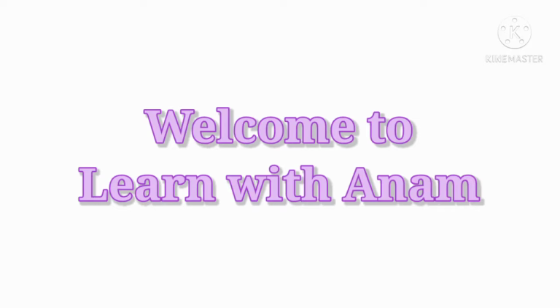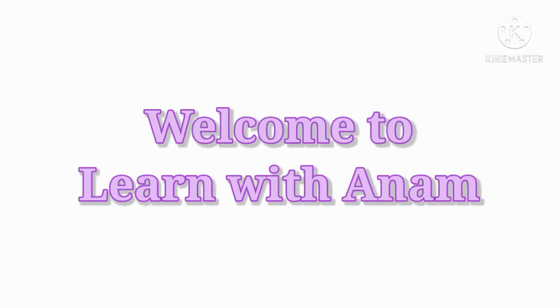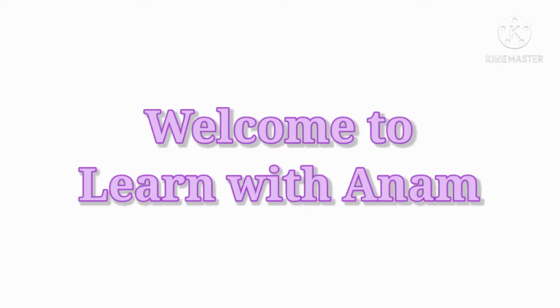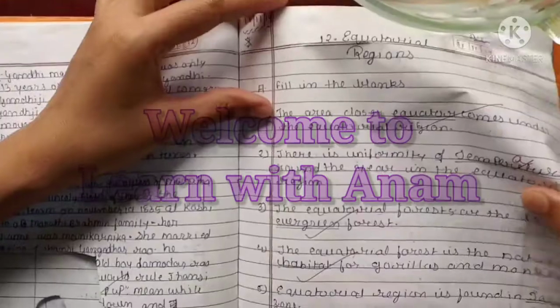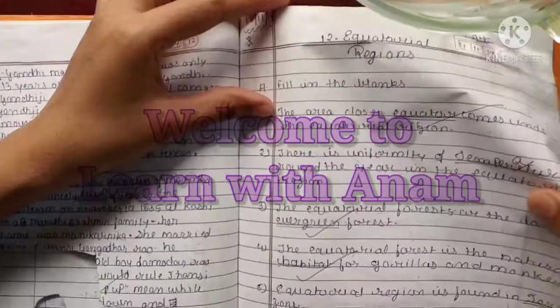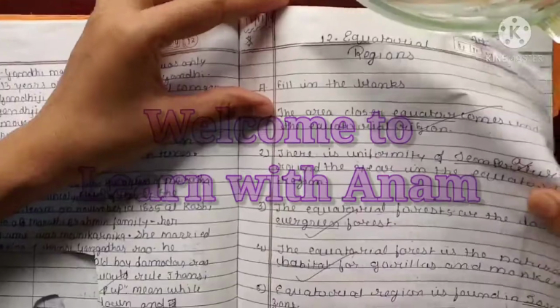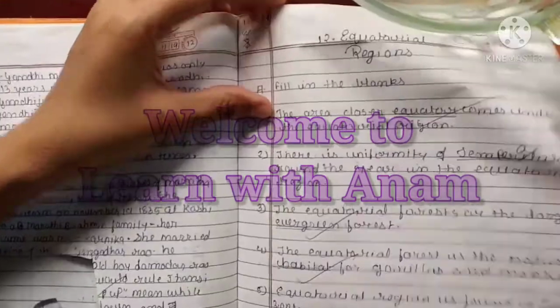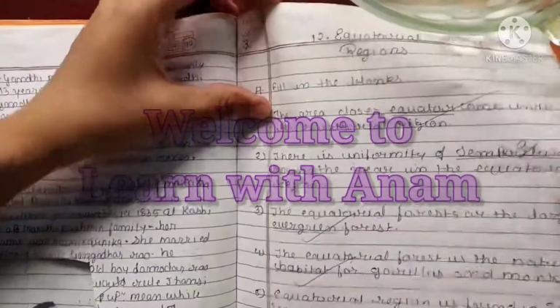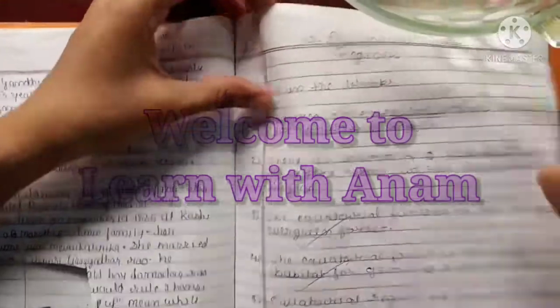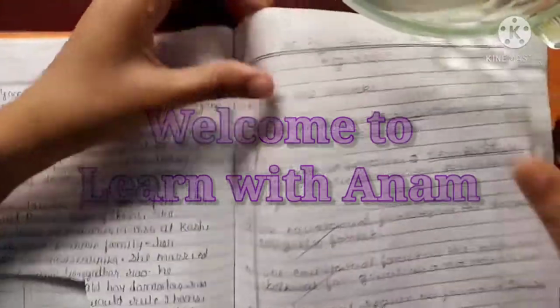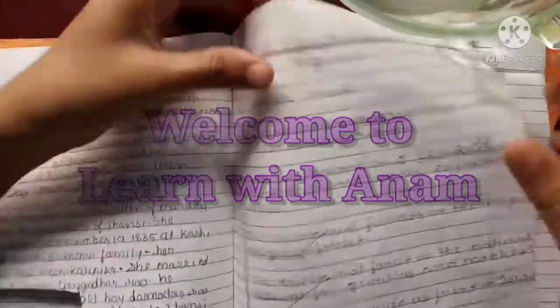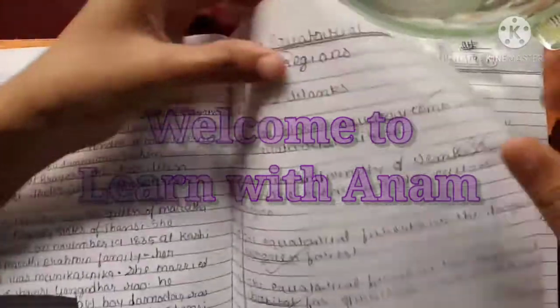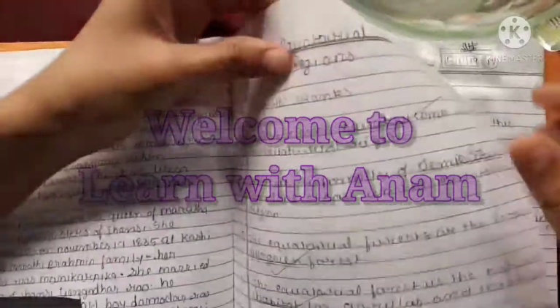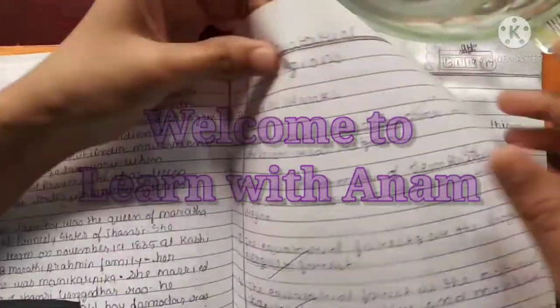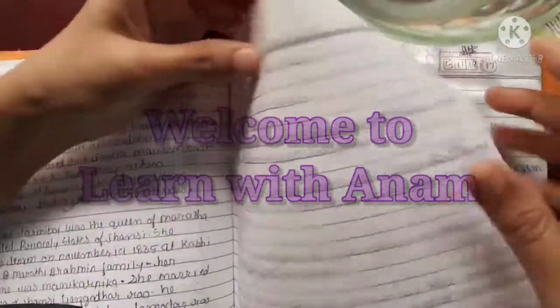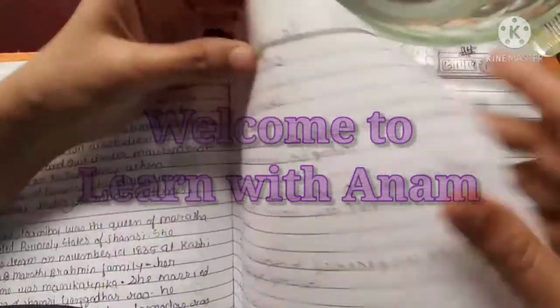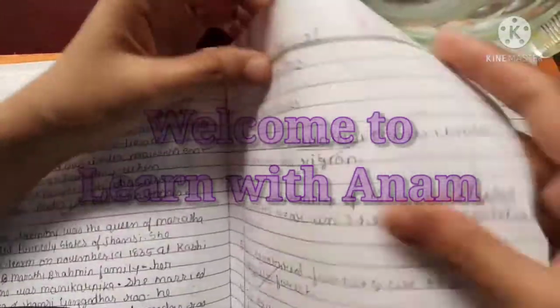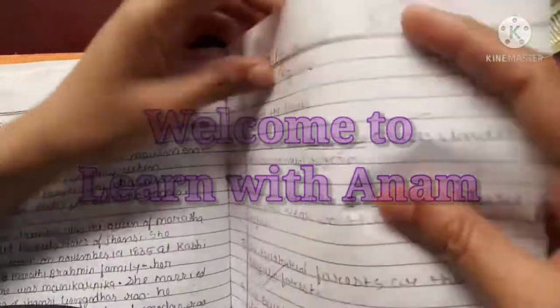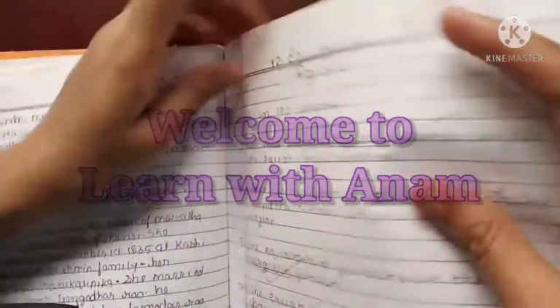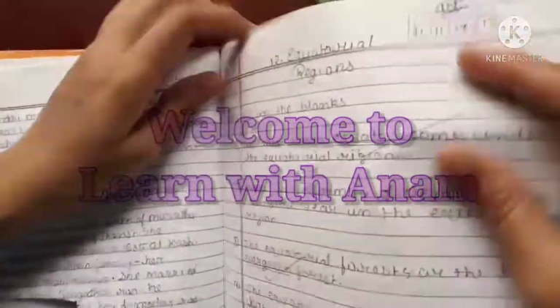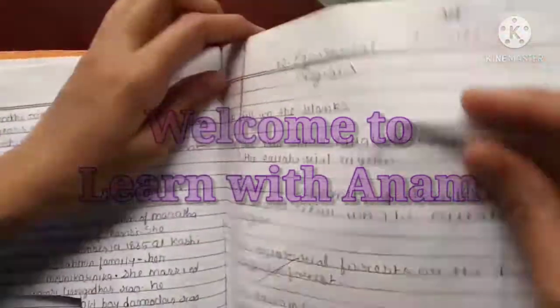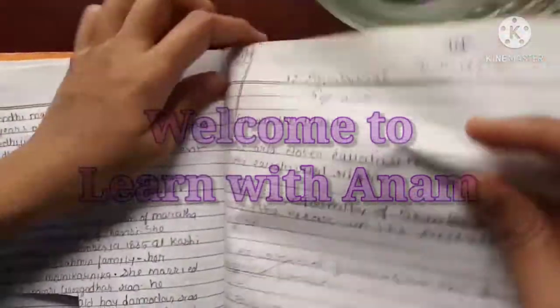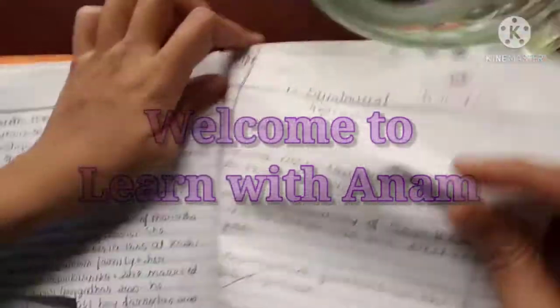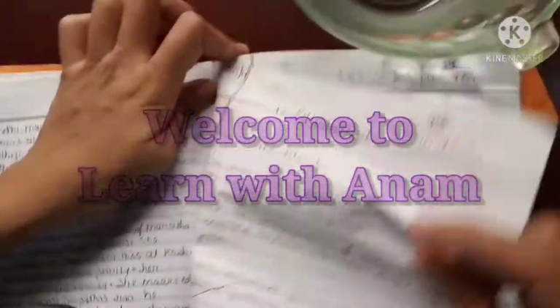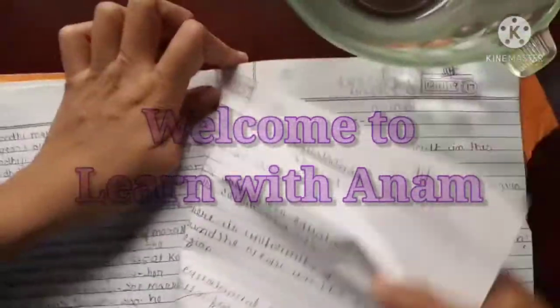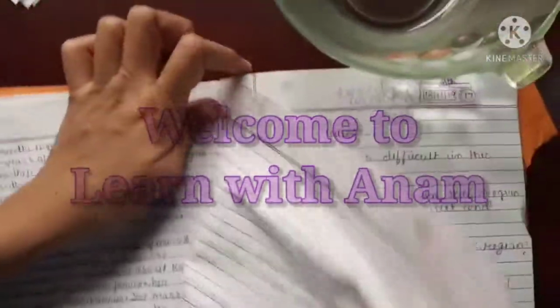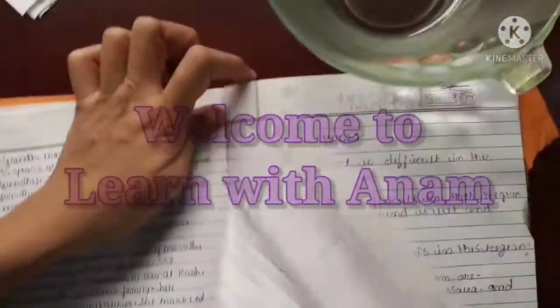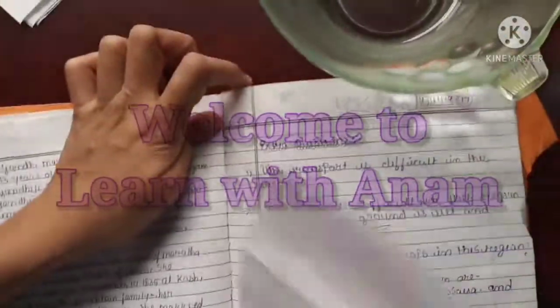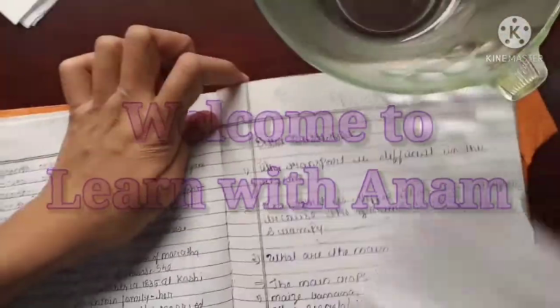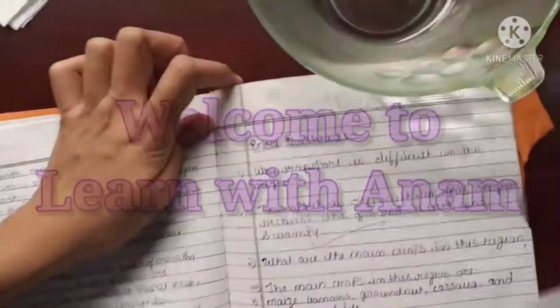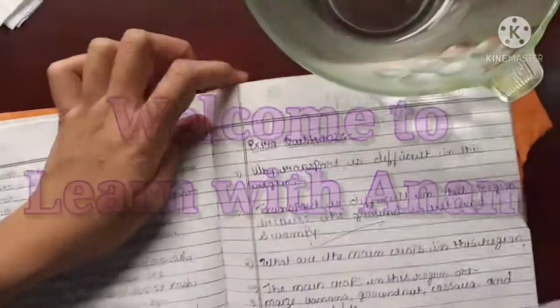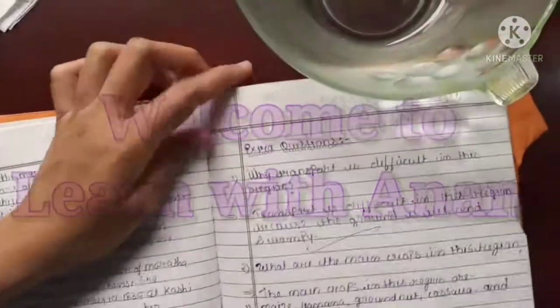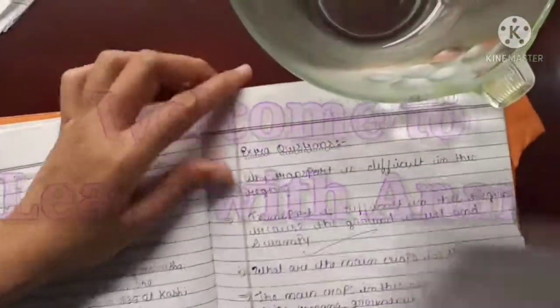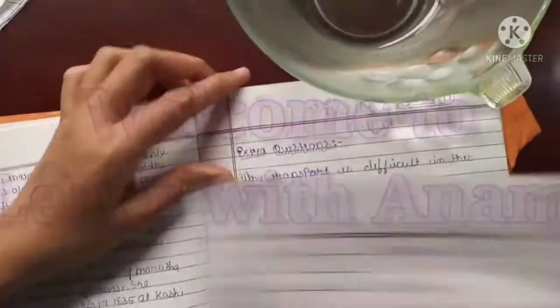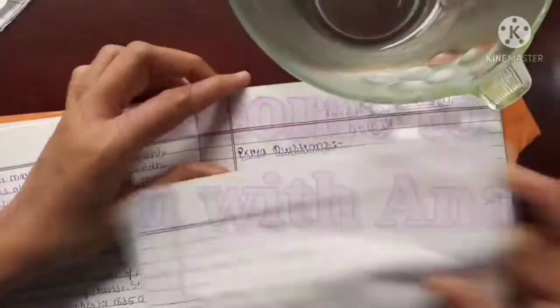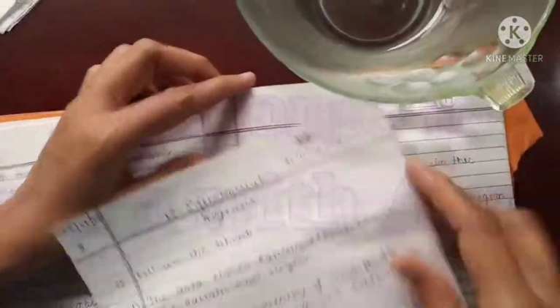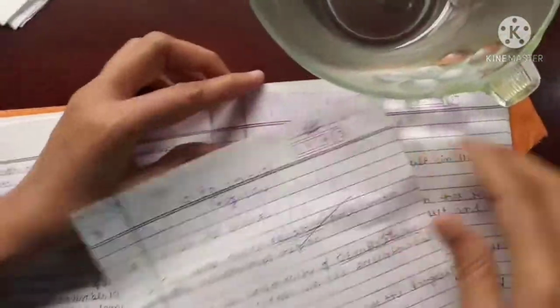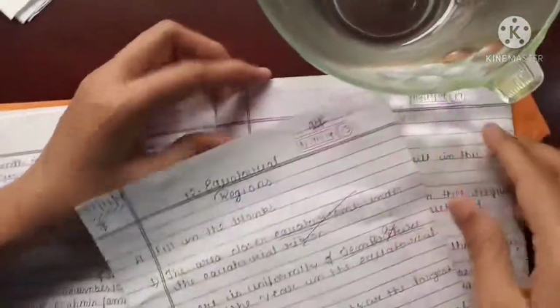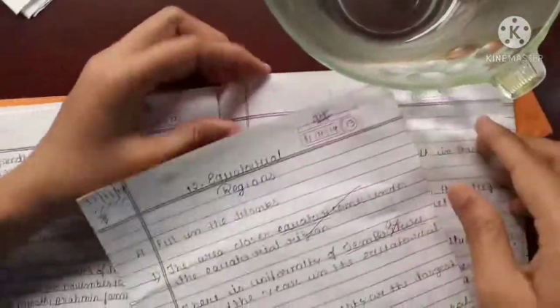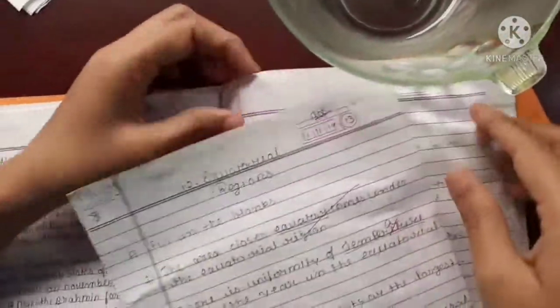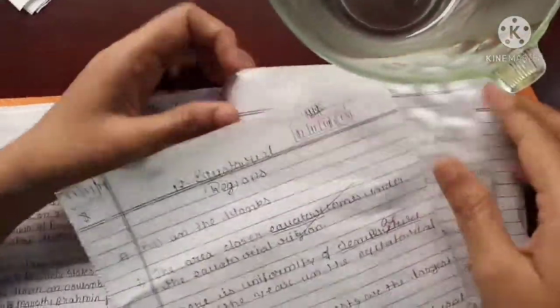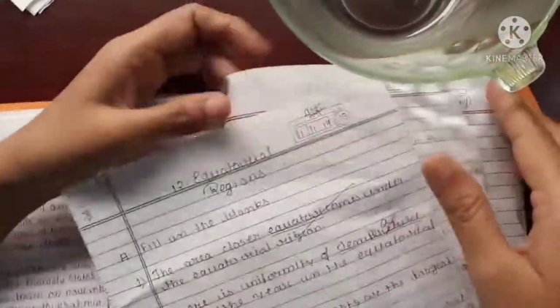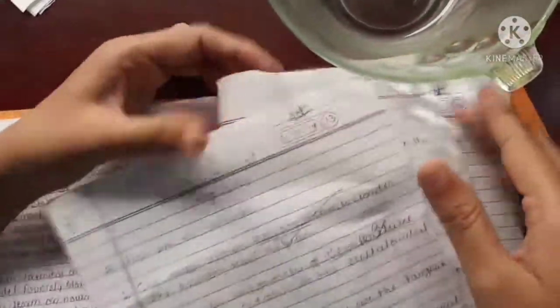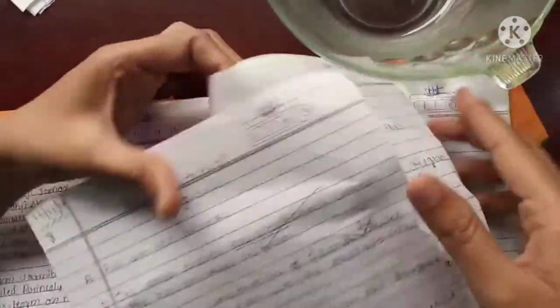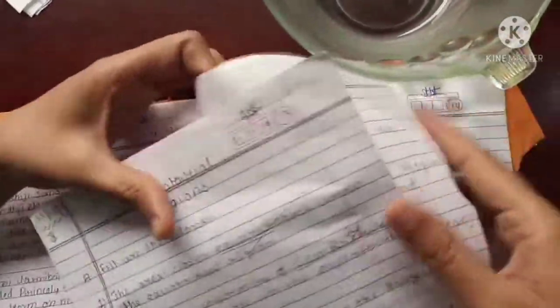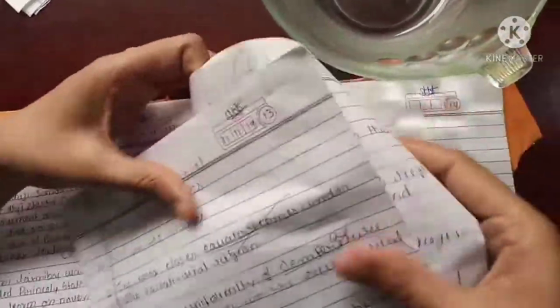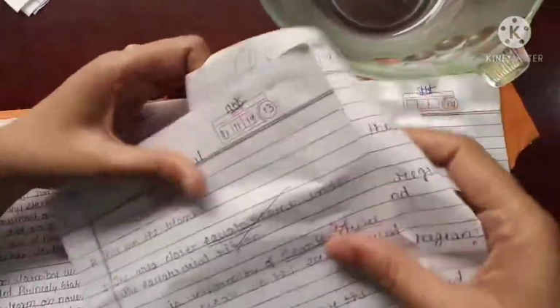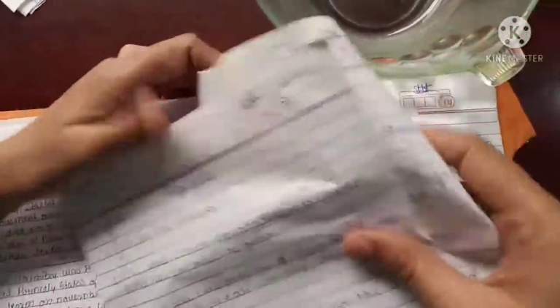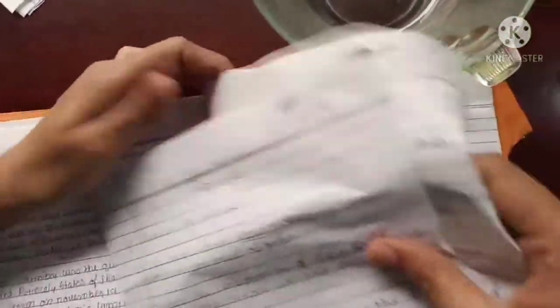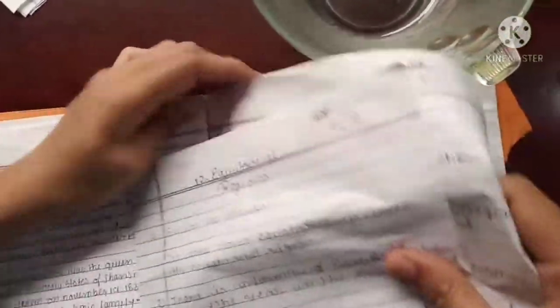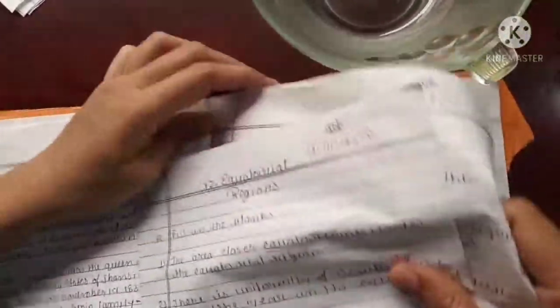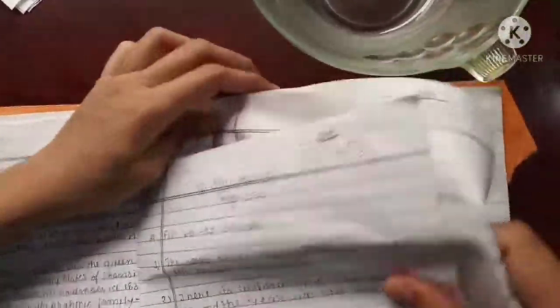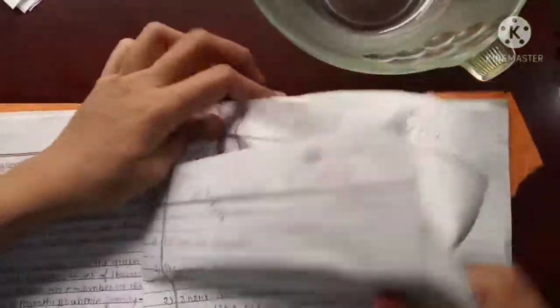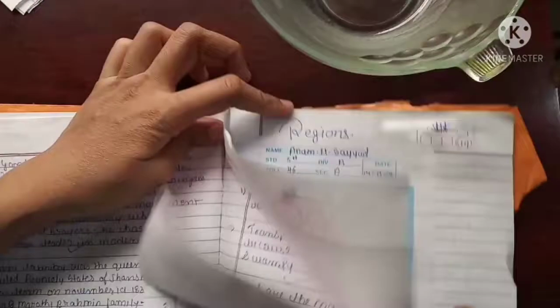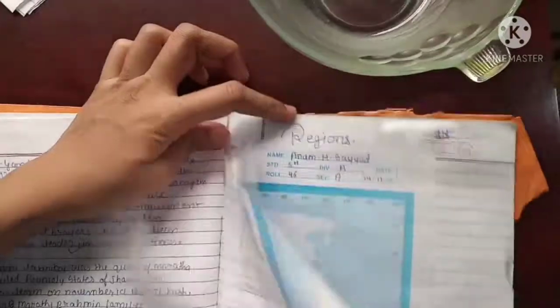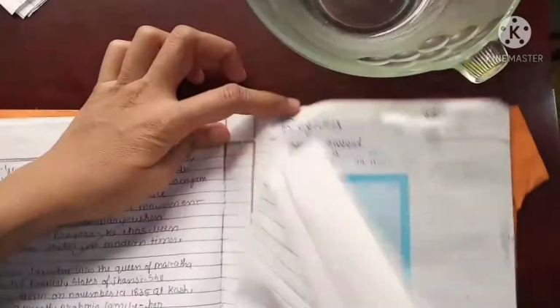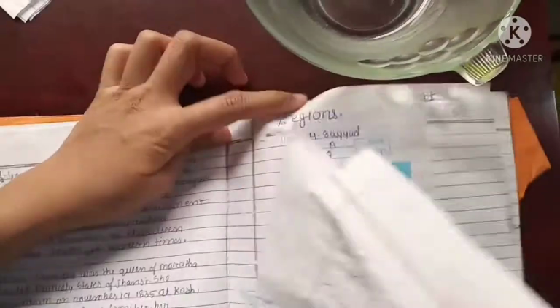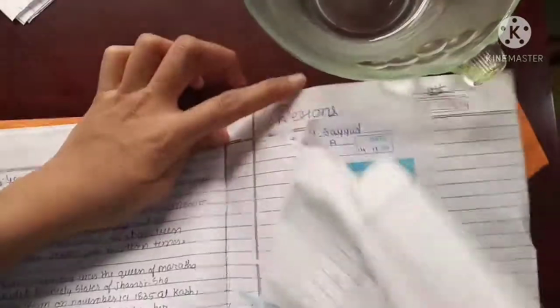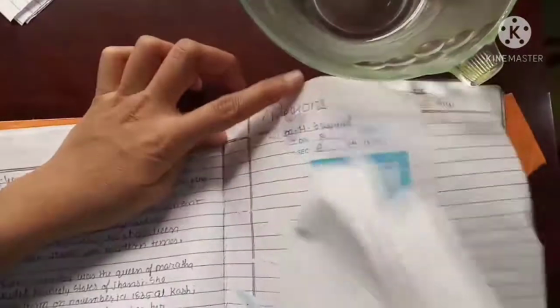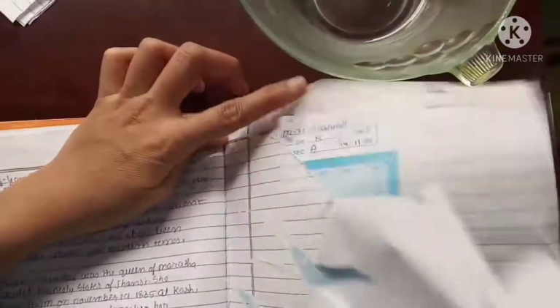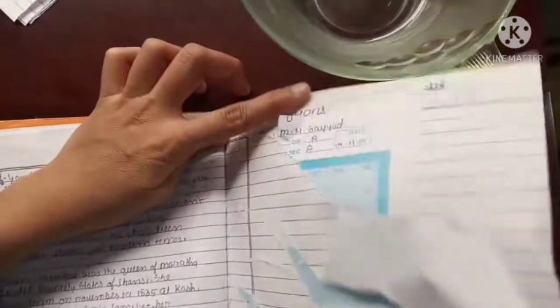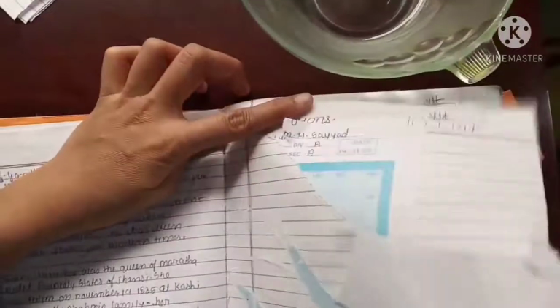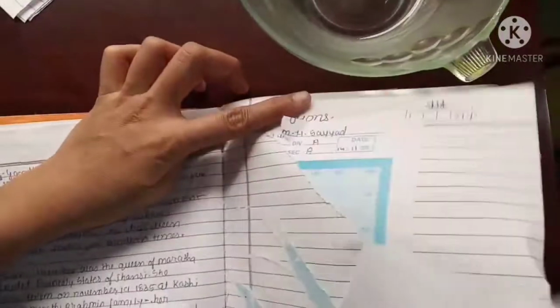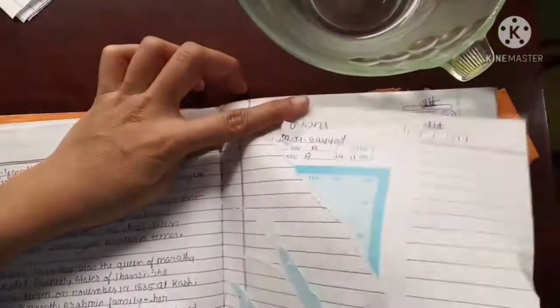Good morning friends. I am Annamis Singh Sayit from Class 6A and today I am going to show you how to recycle paper at home.